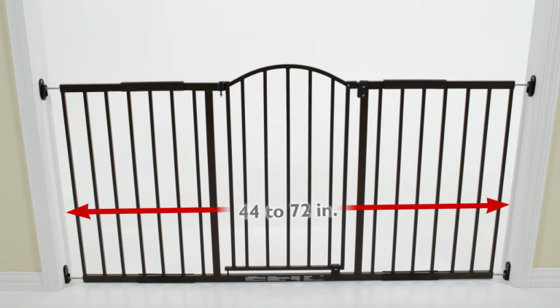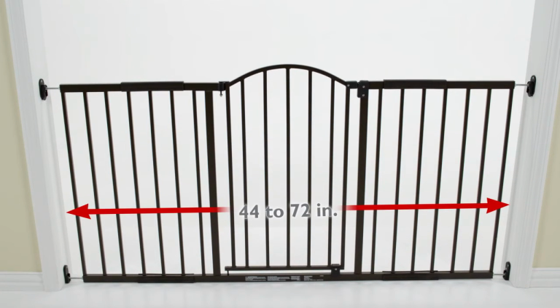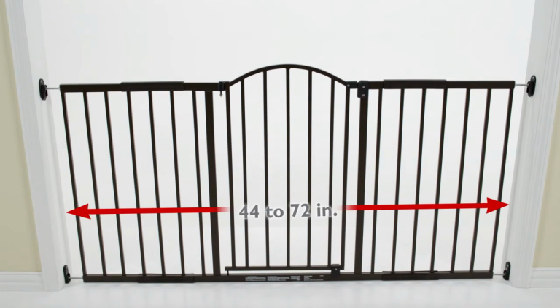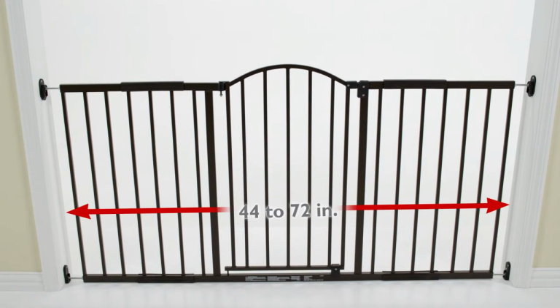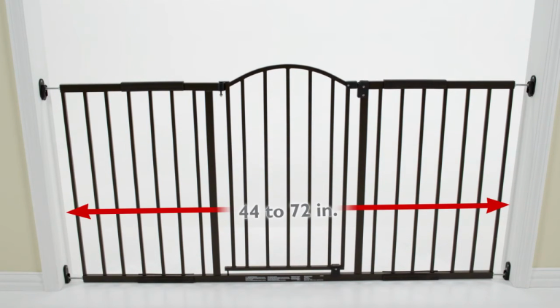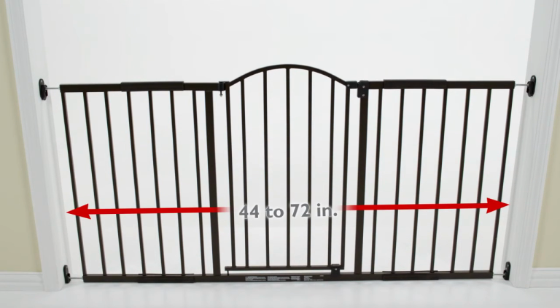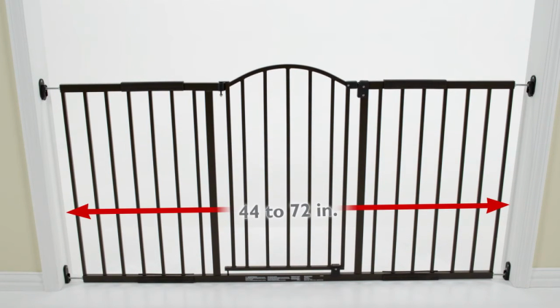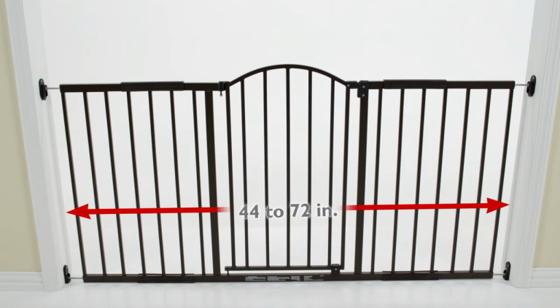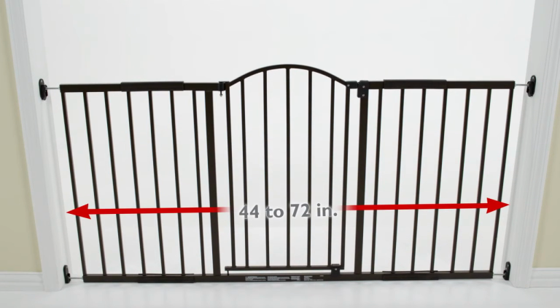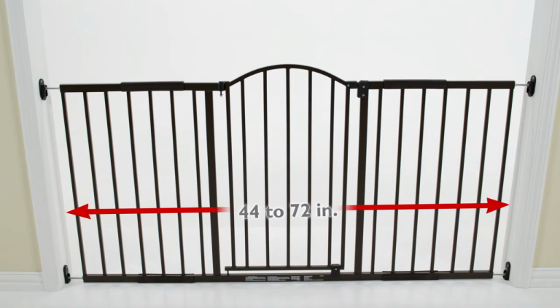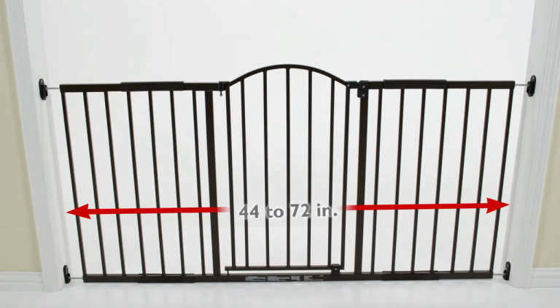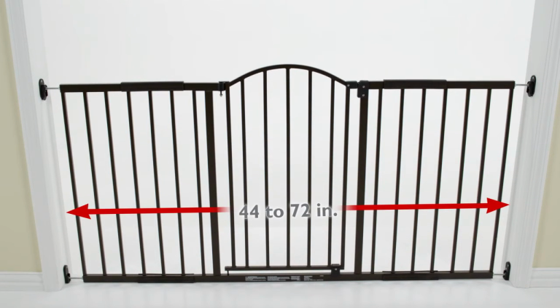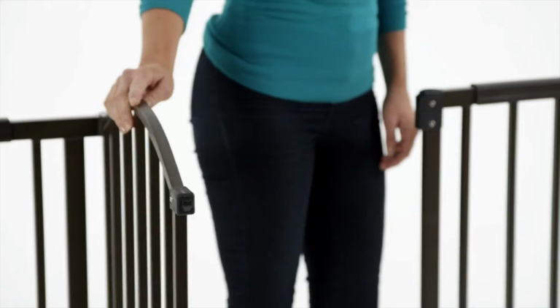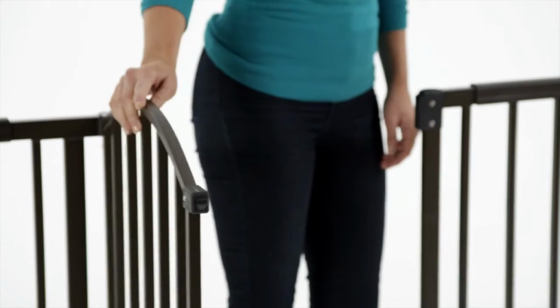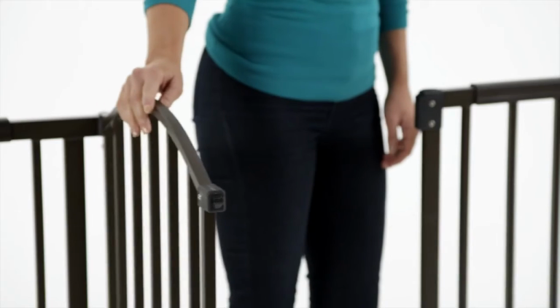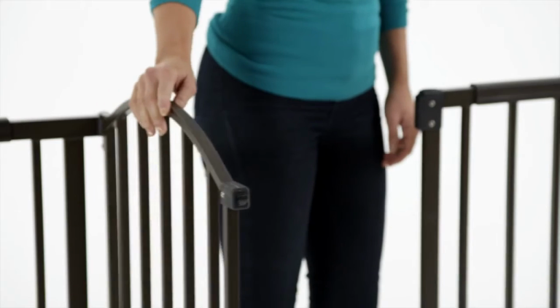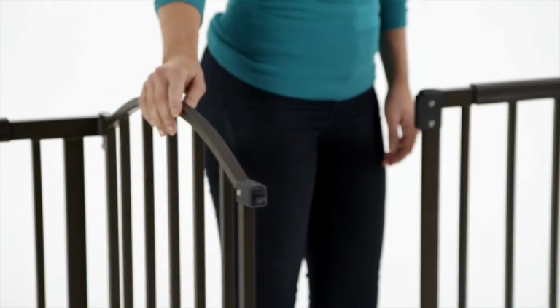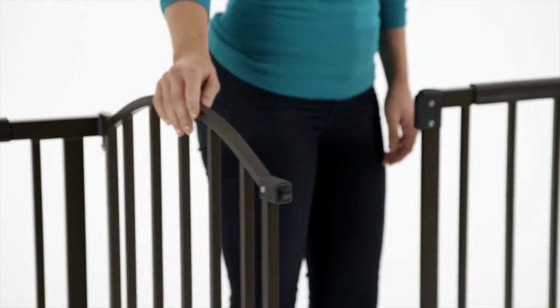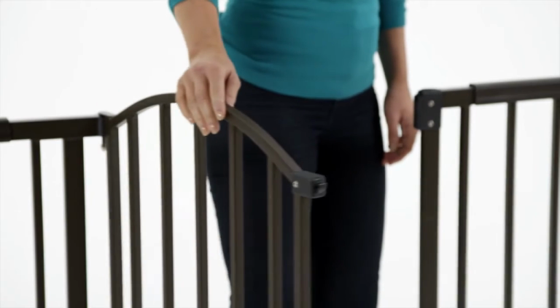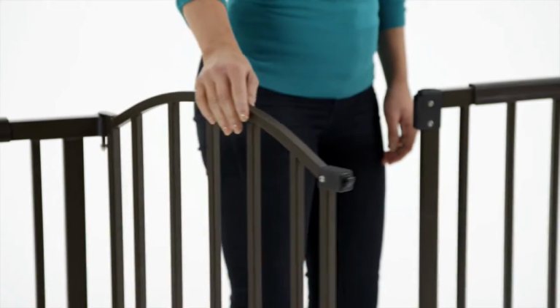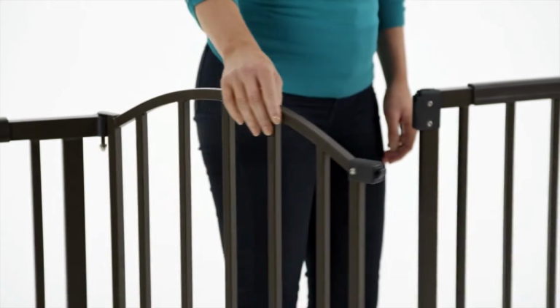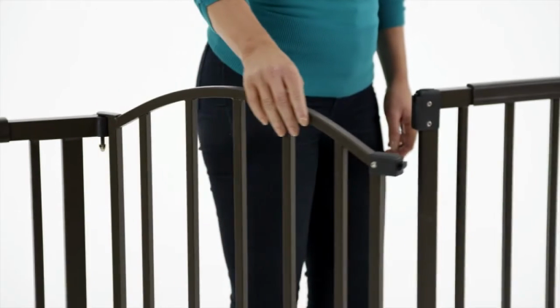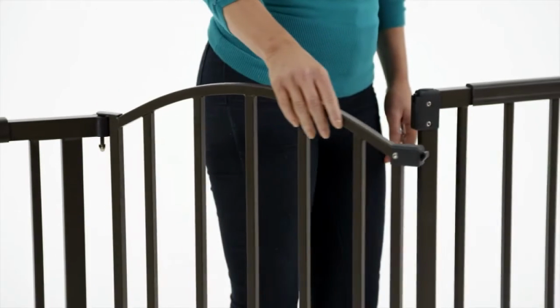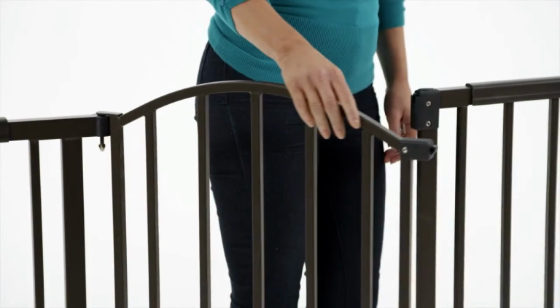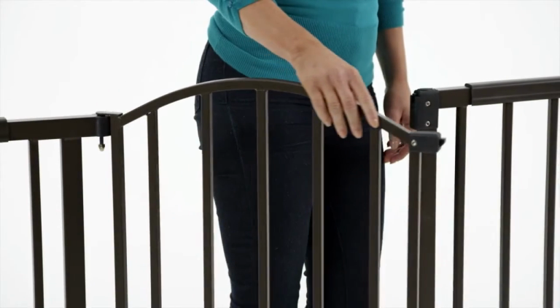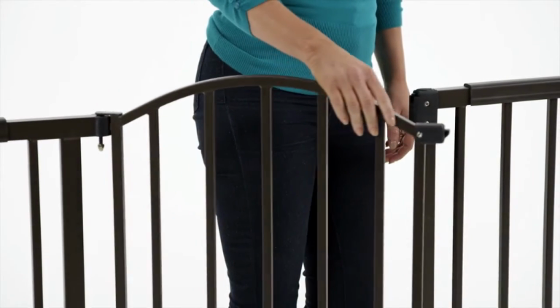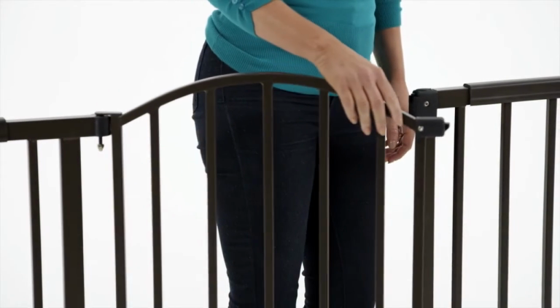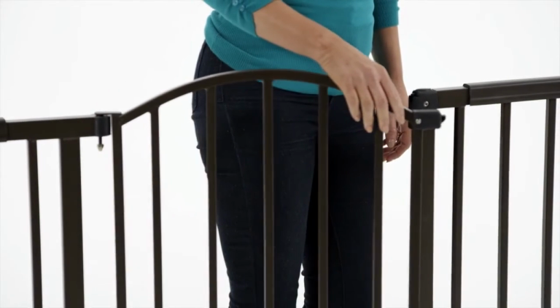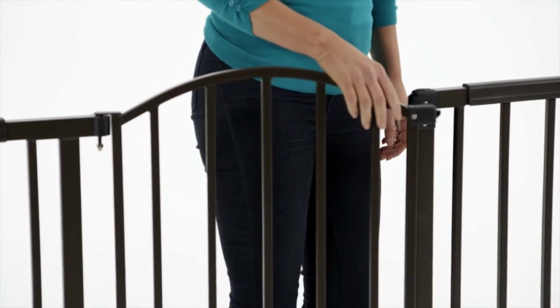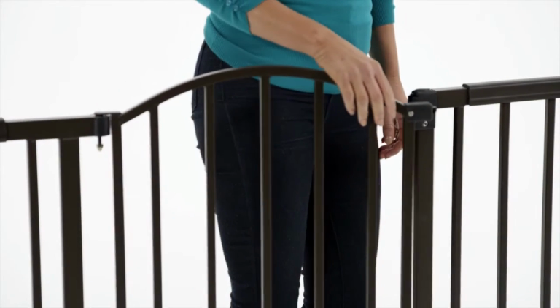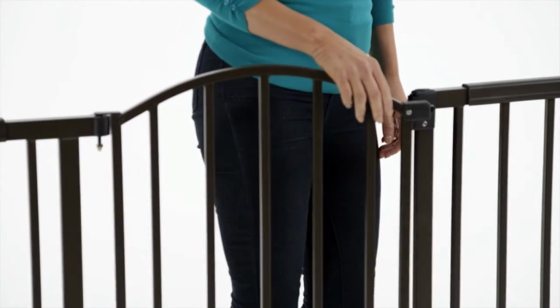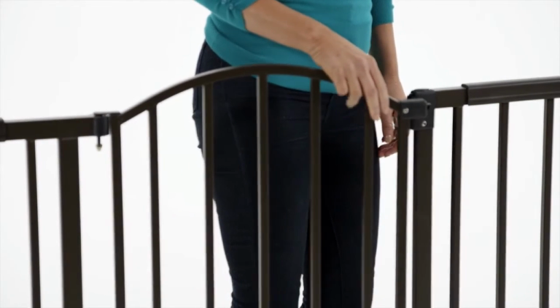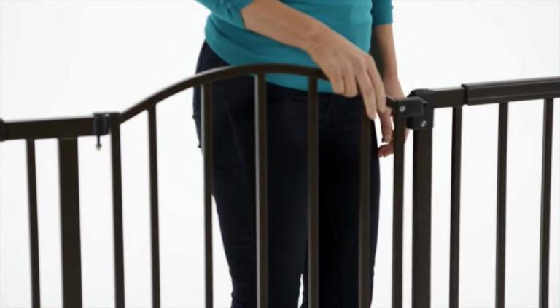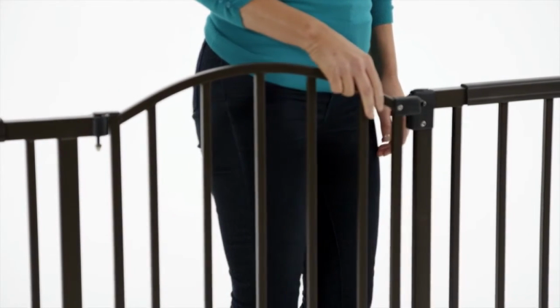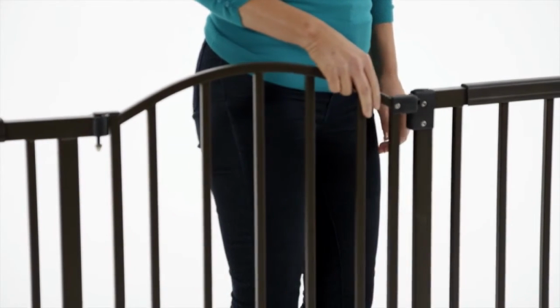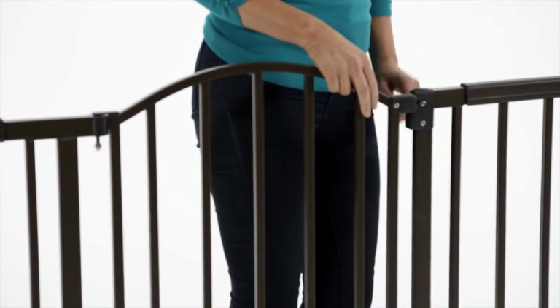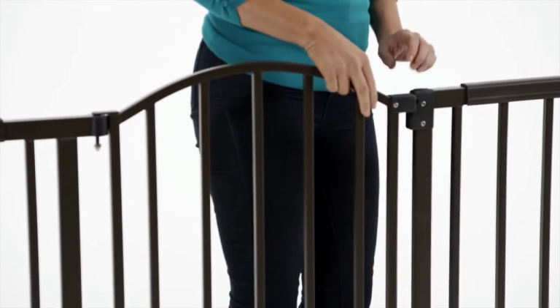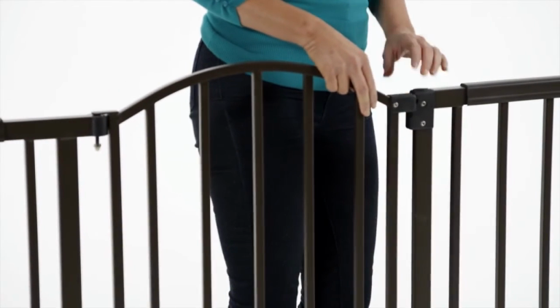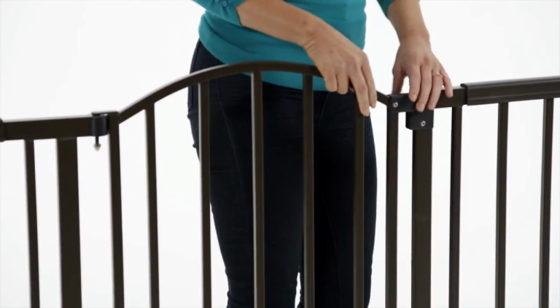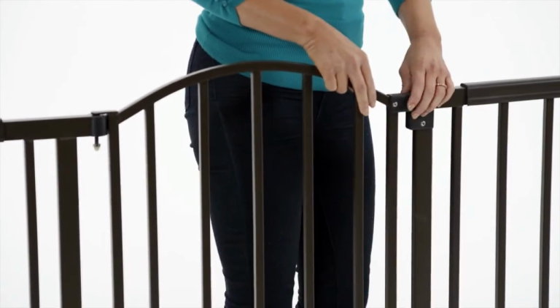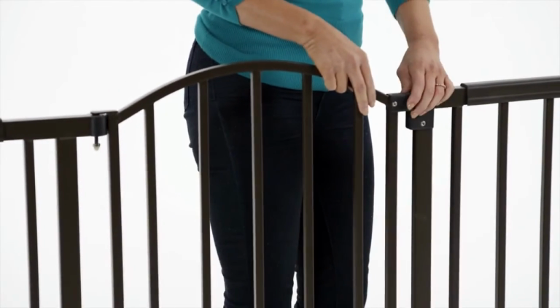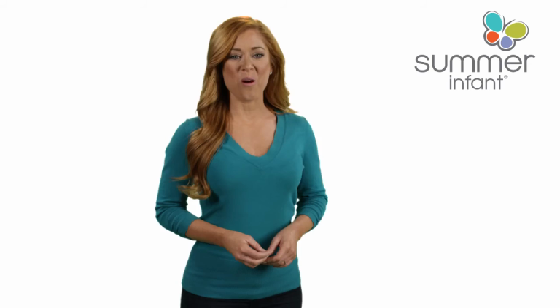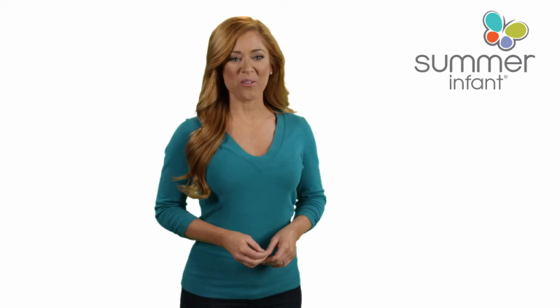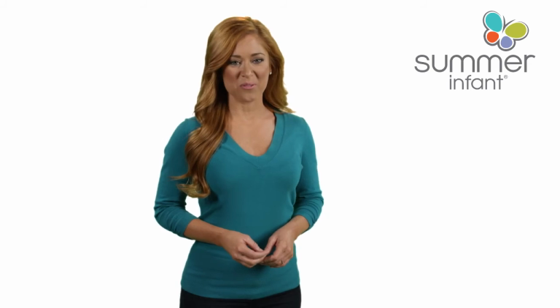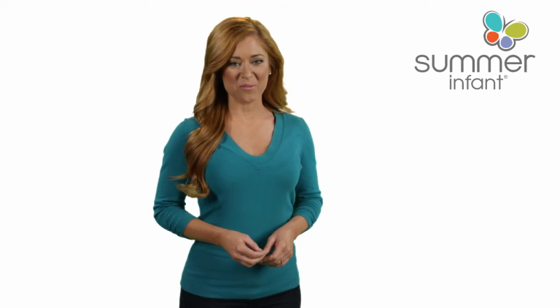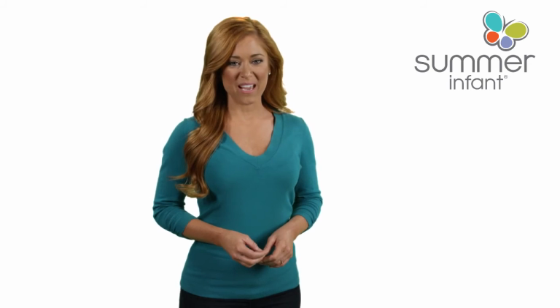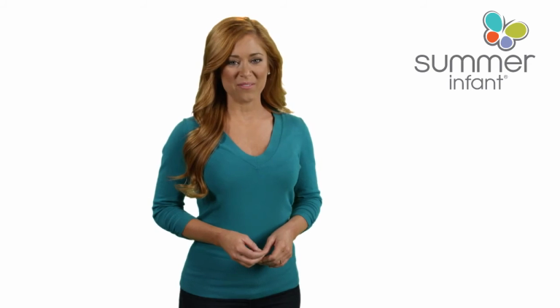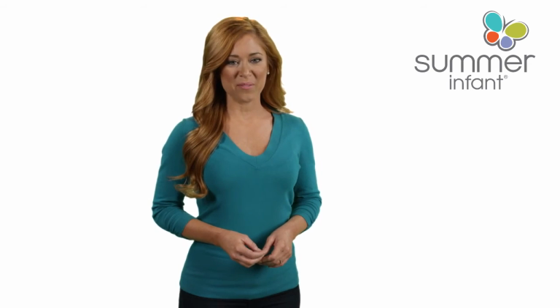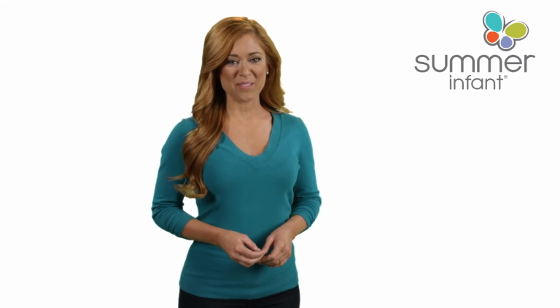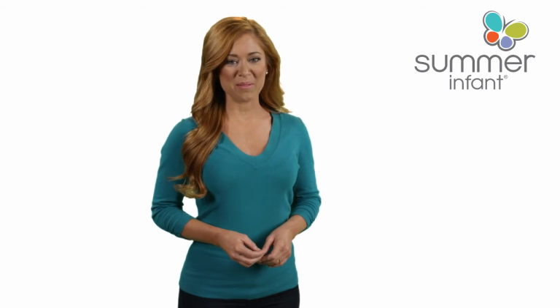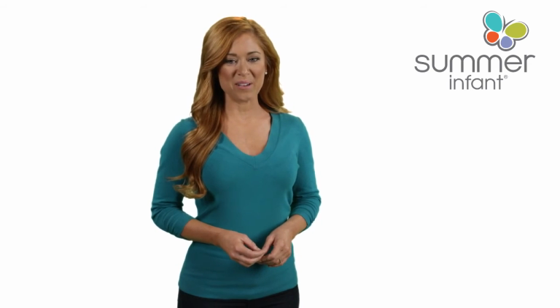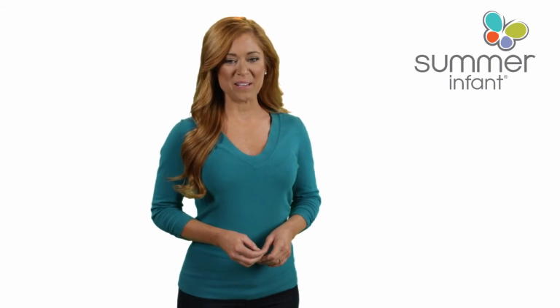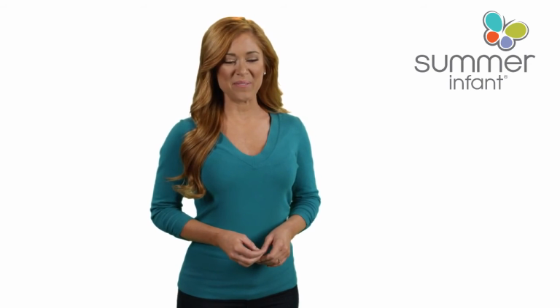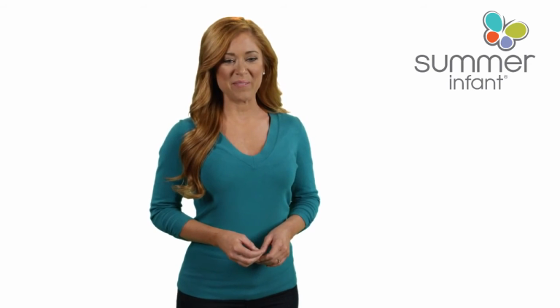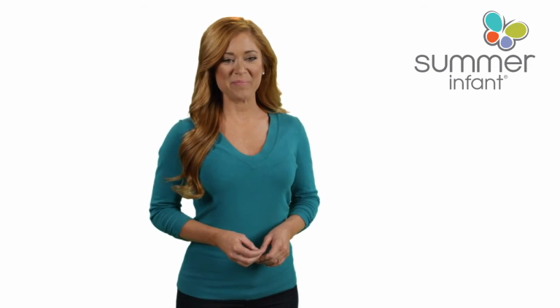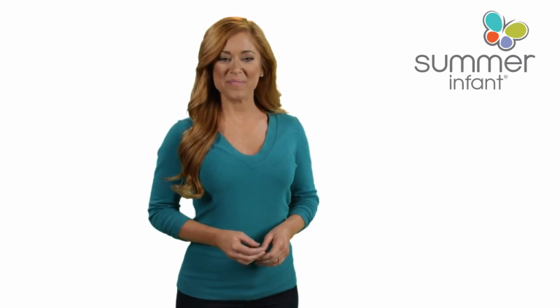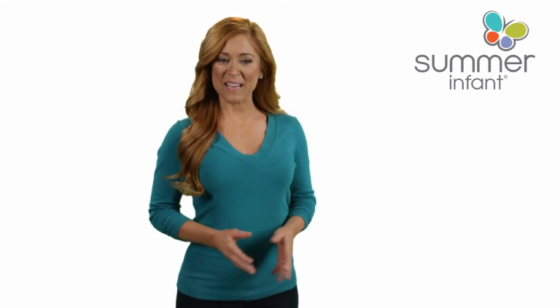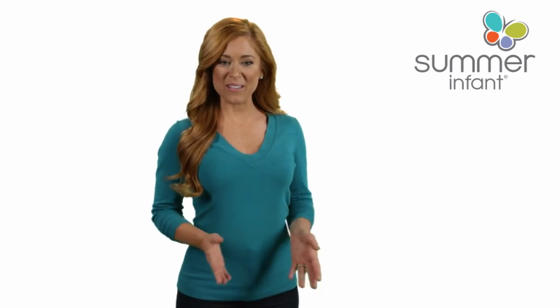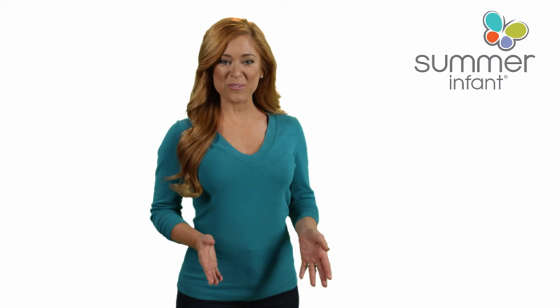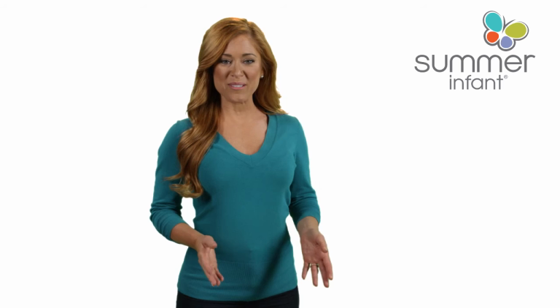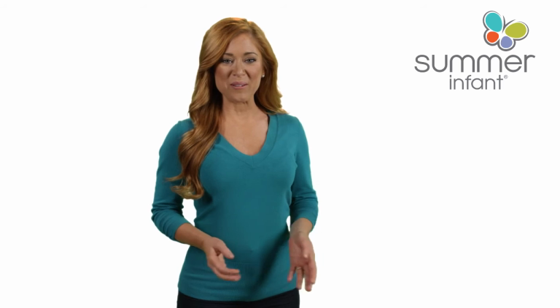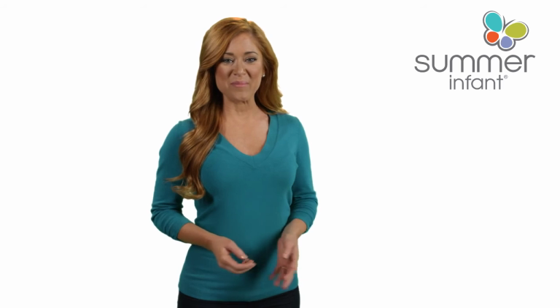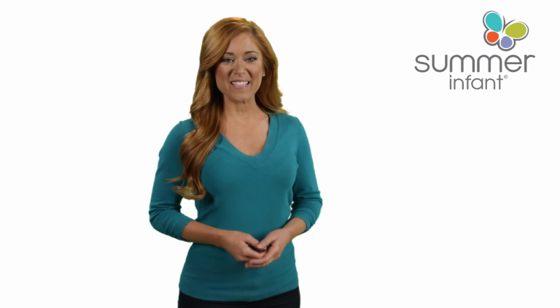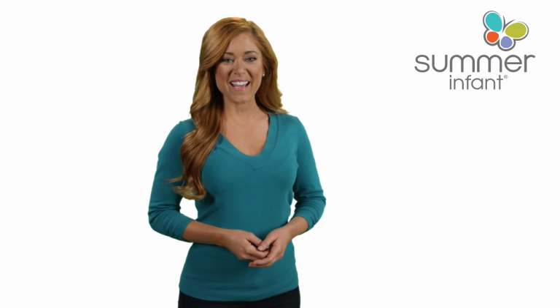Keep children and pets safe at home in style with the metal expansion extra-tall walk-through gate from Summer Infant. Take yours home today!